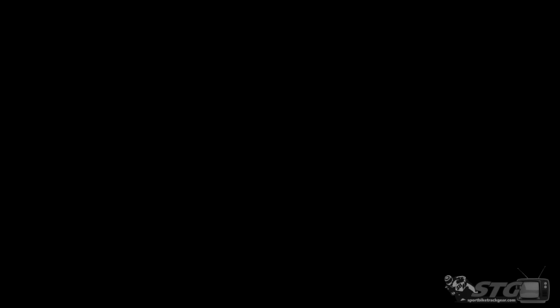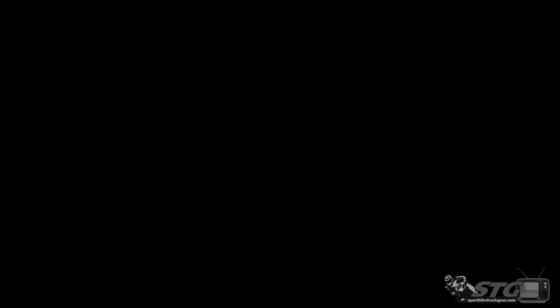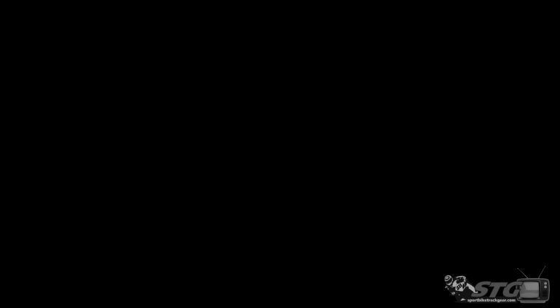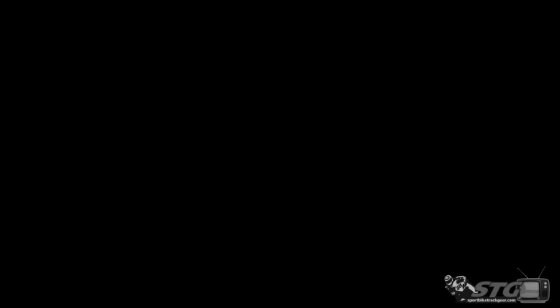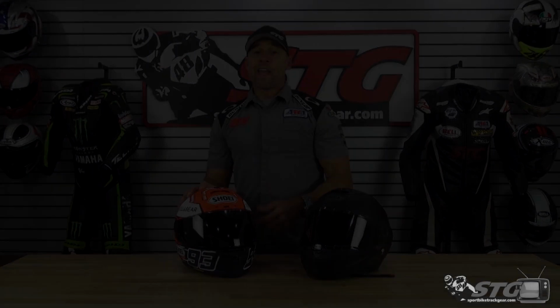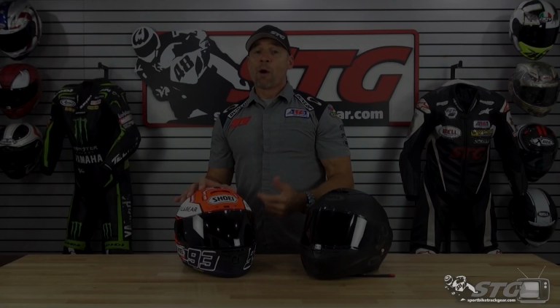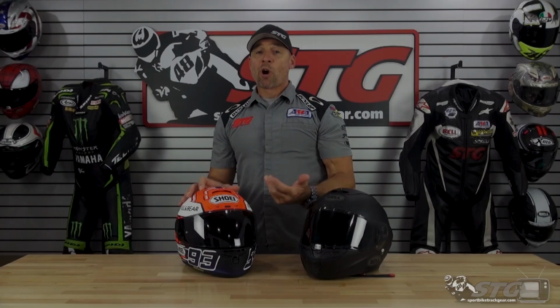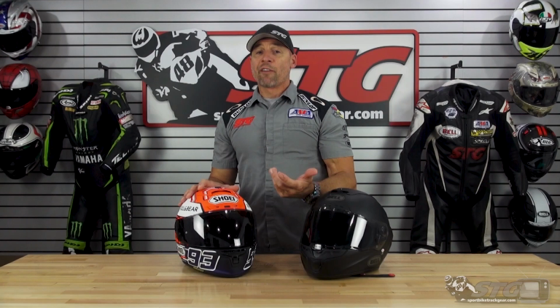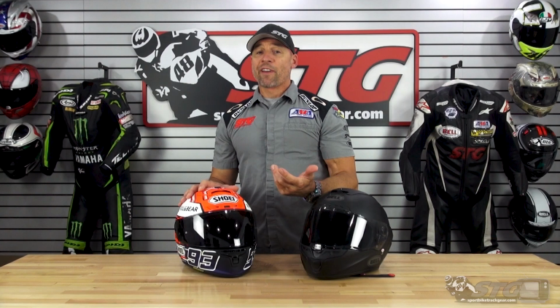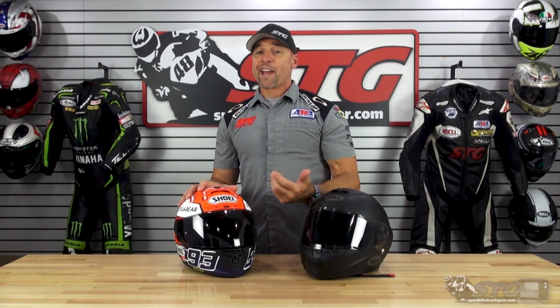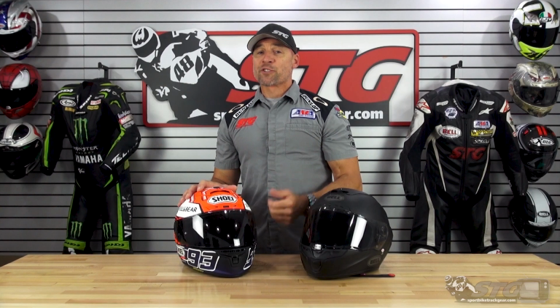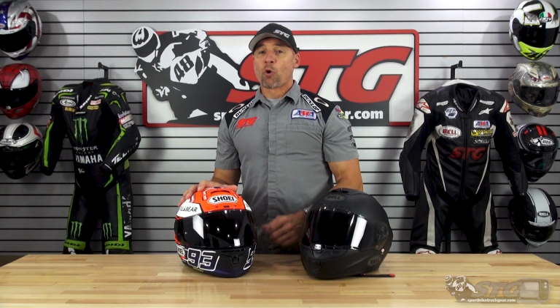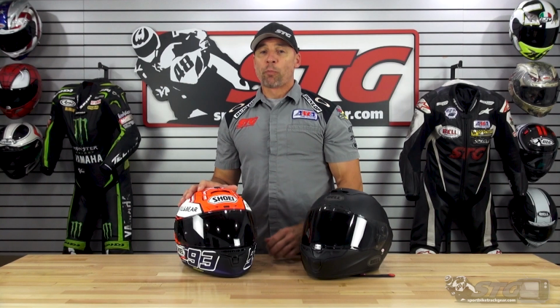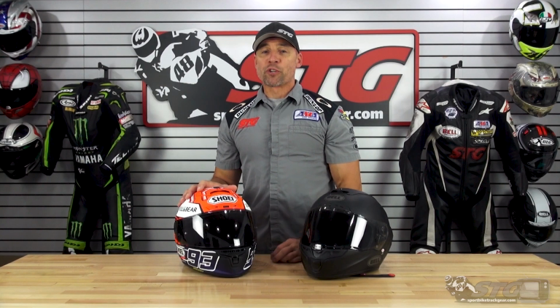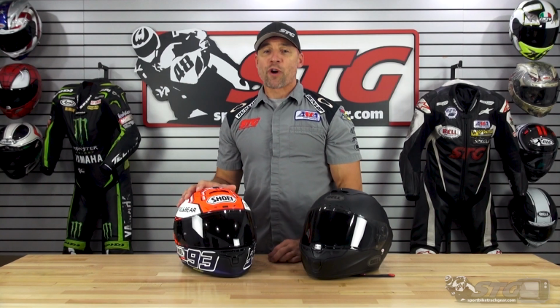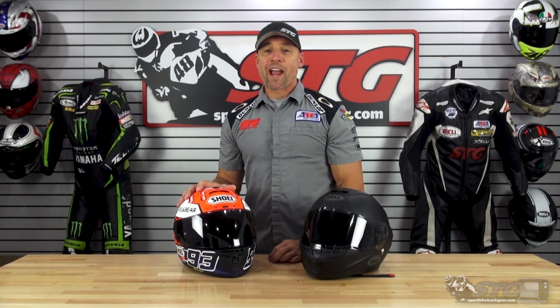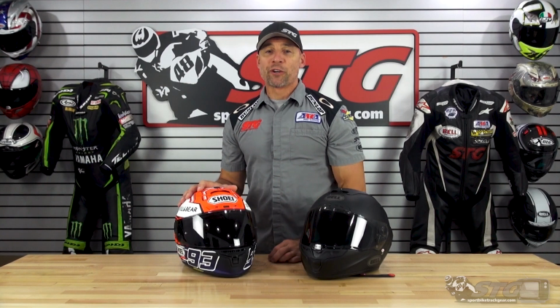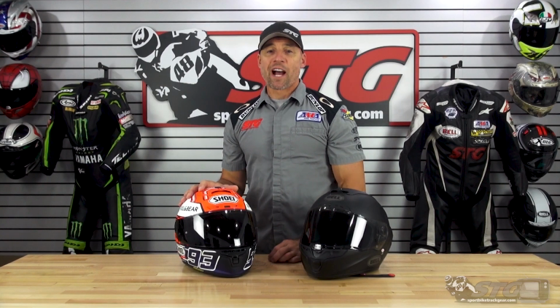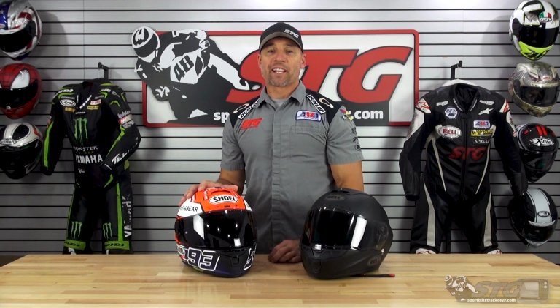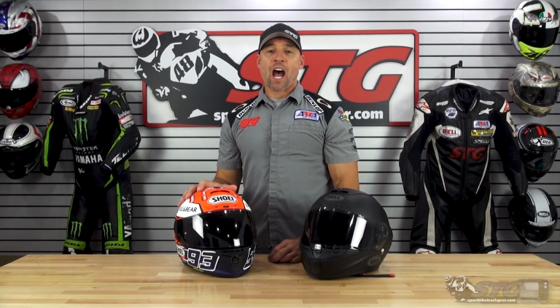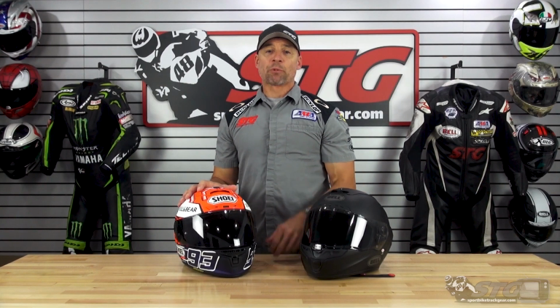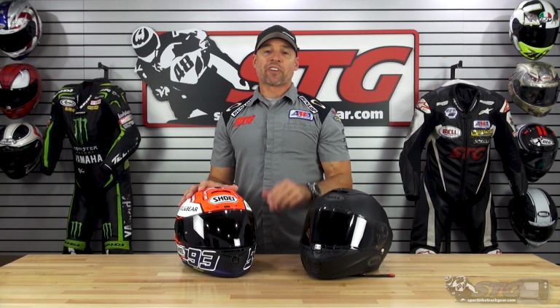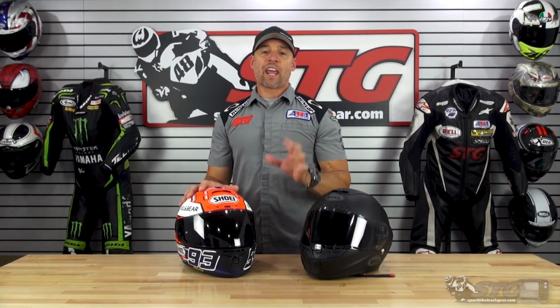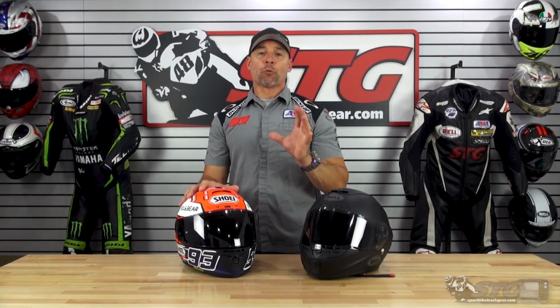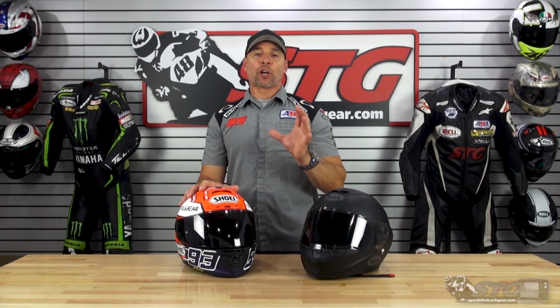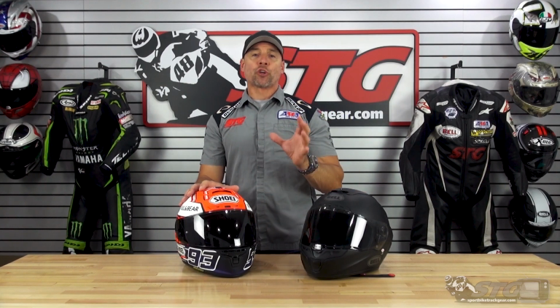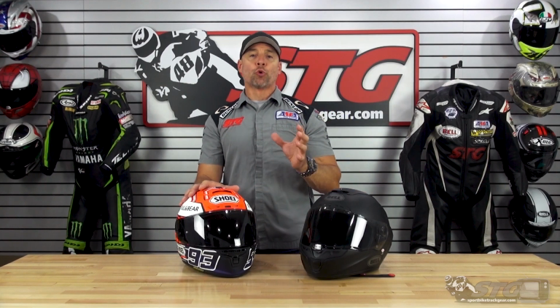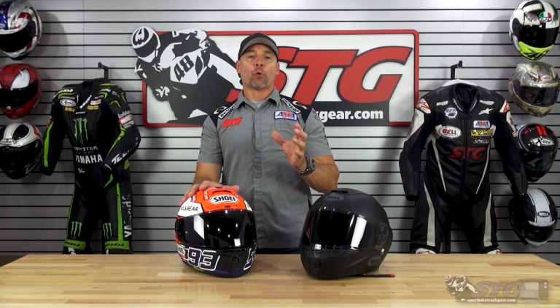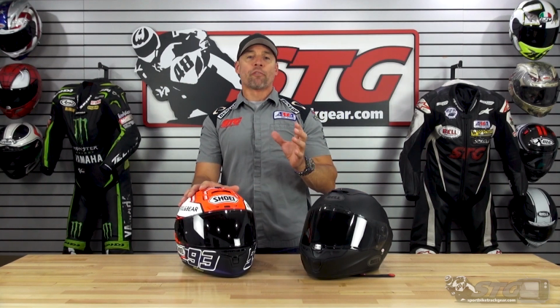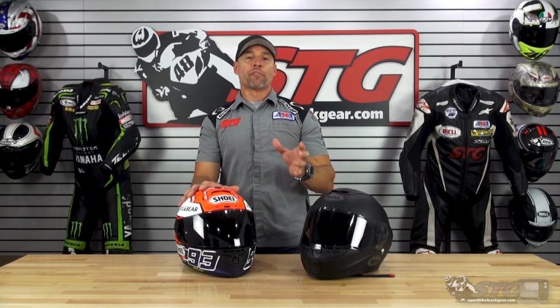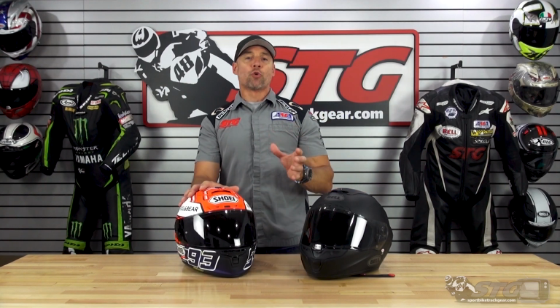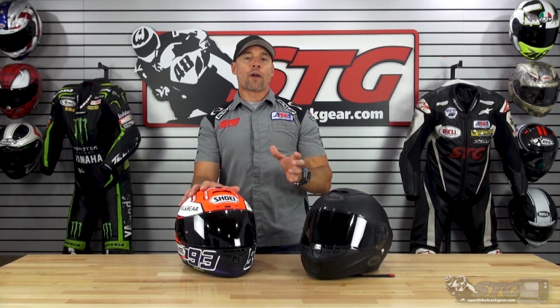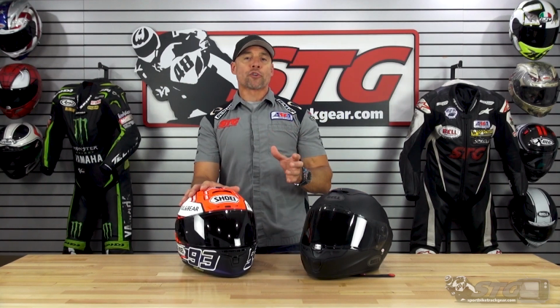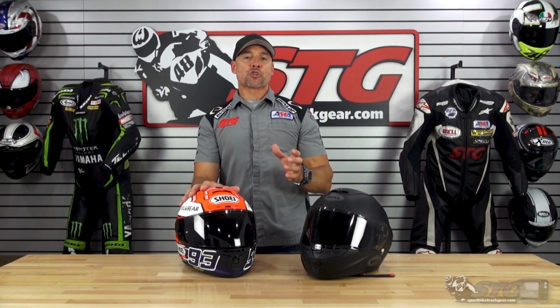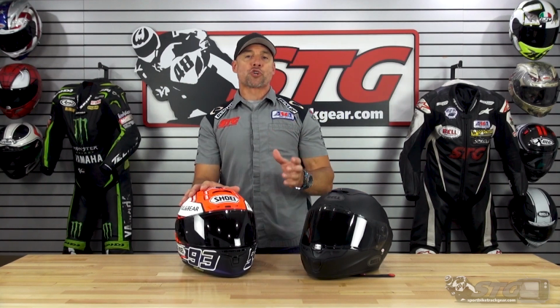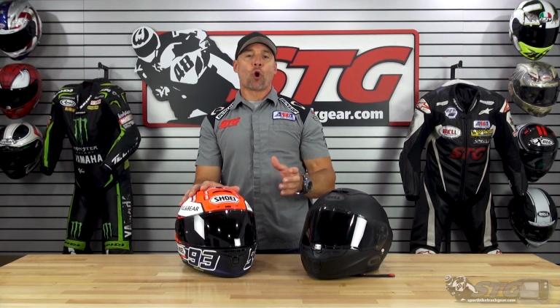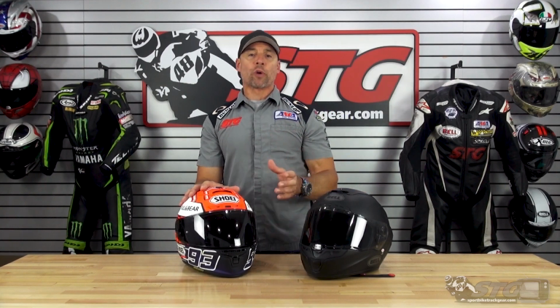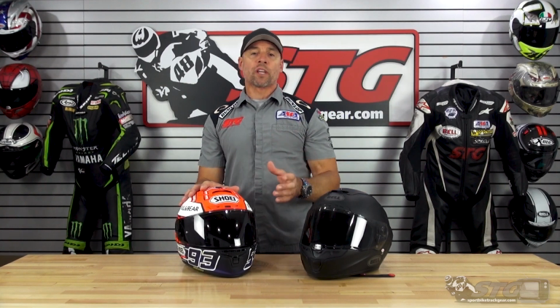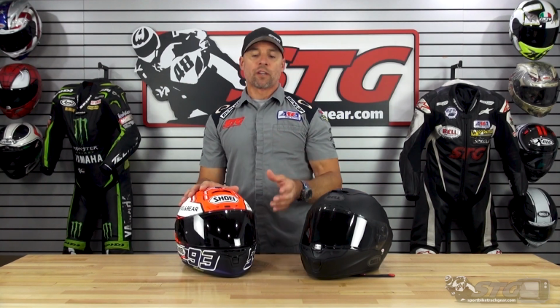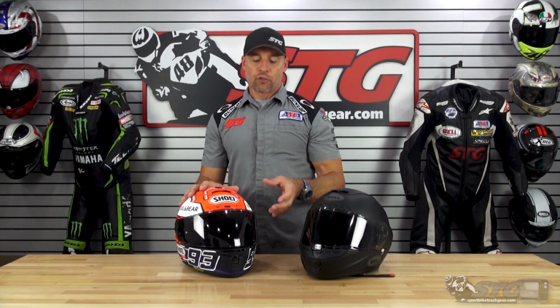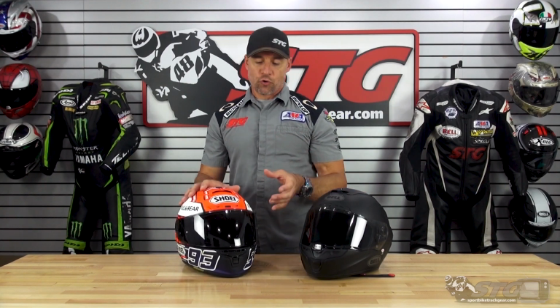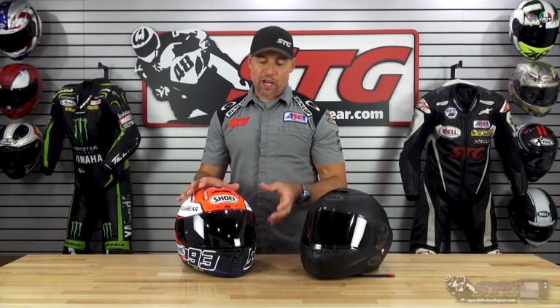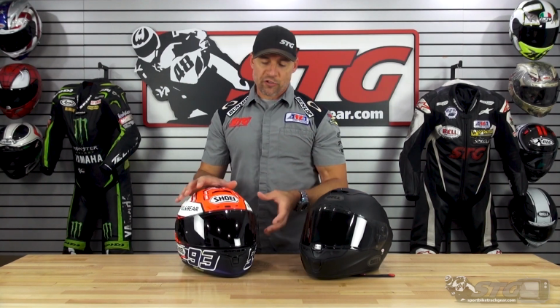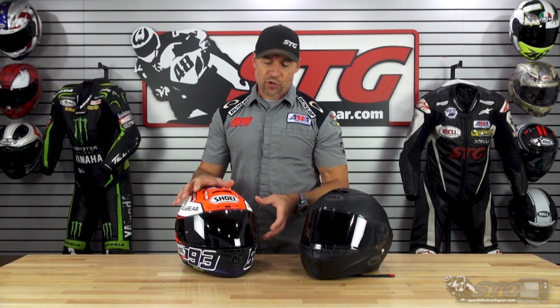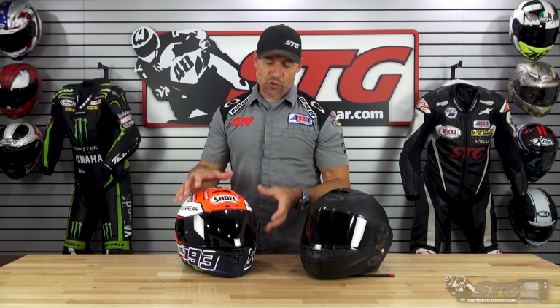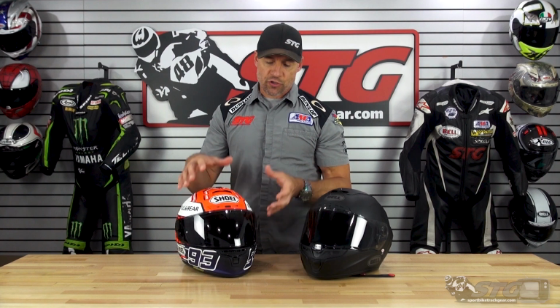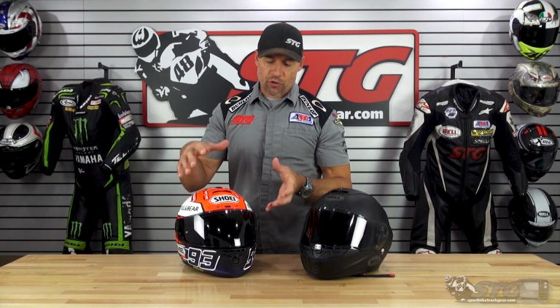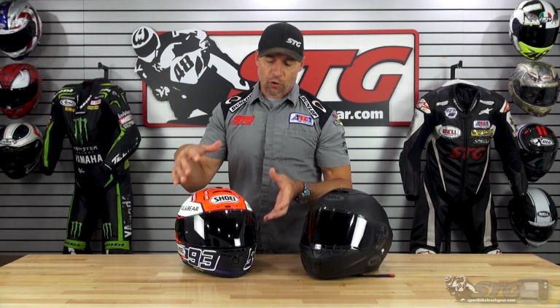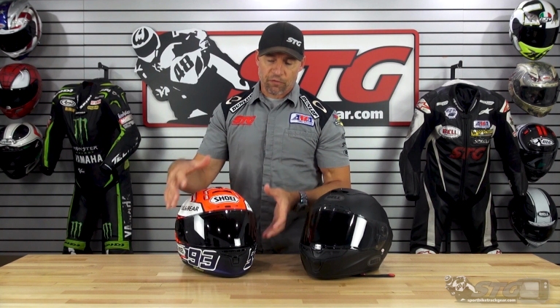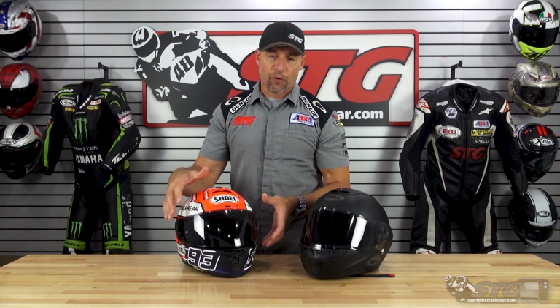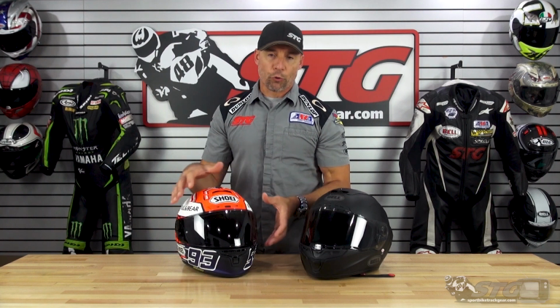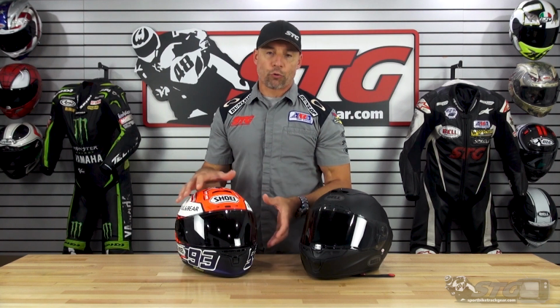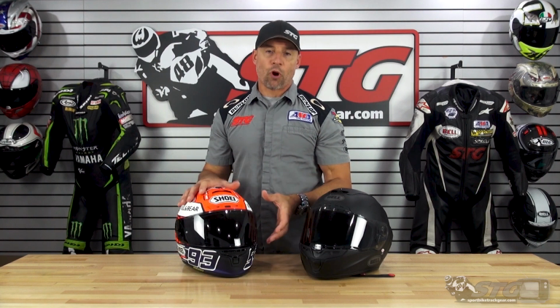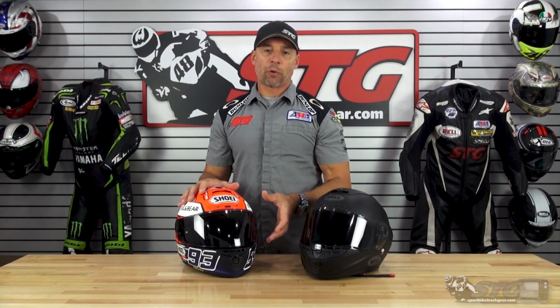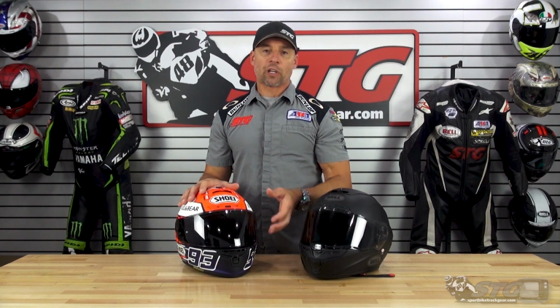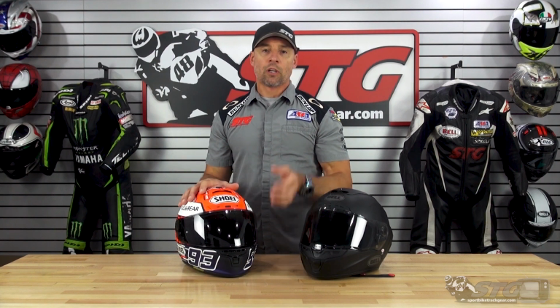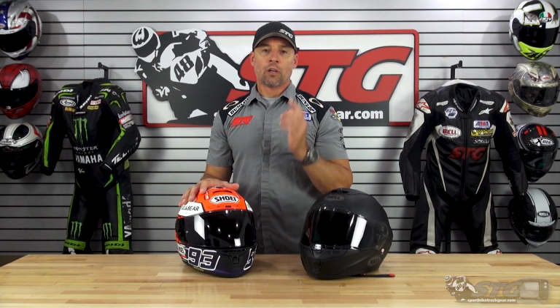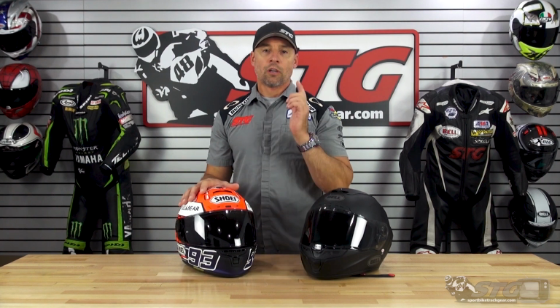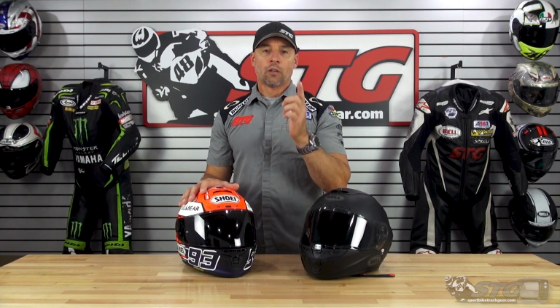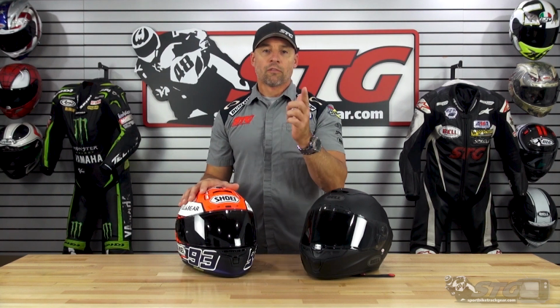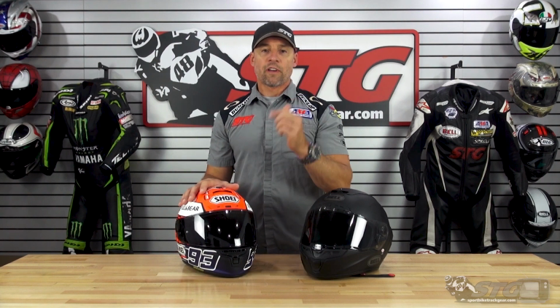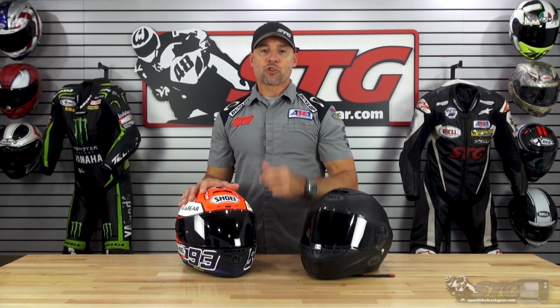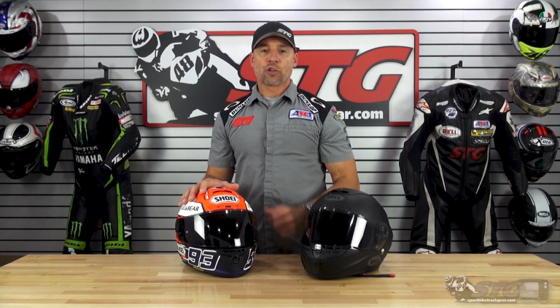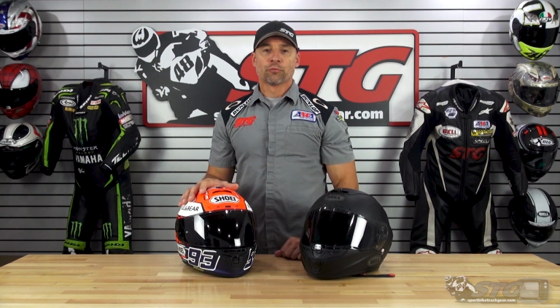Hey, I'm Brian Vann from SportbikeTracker.com, and today we're going to do a review on the Shoei Transitions, or photochromic, face shield.